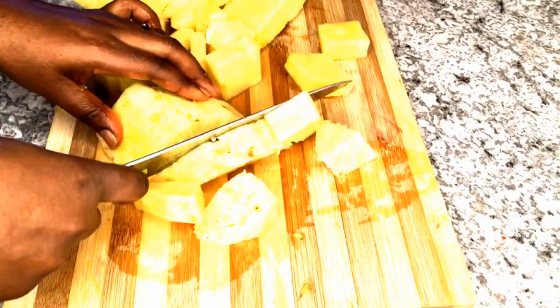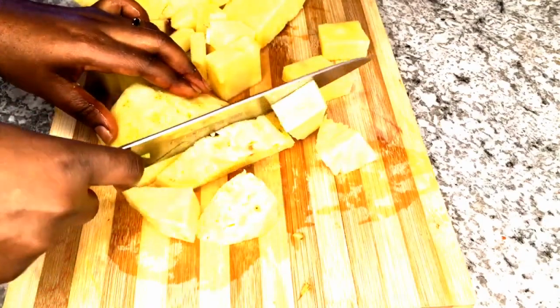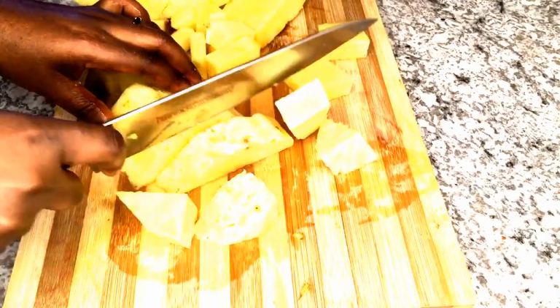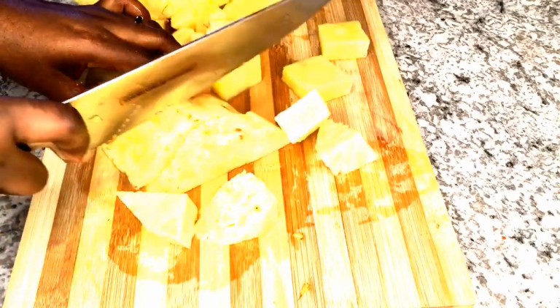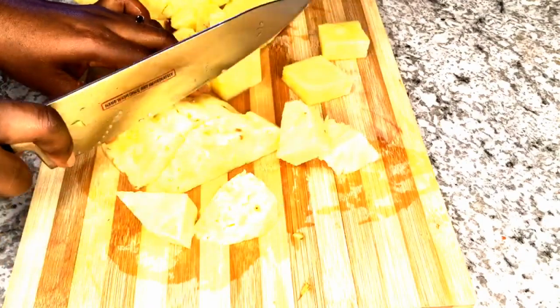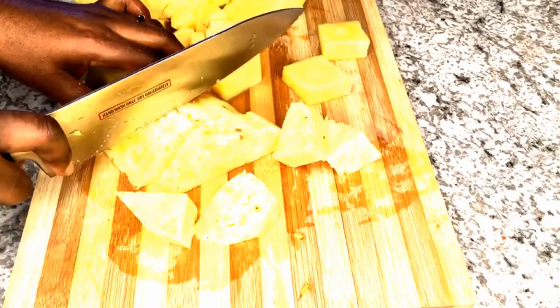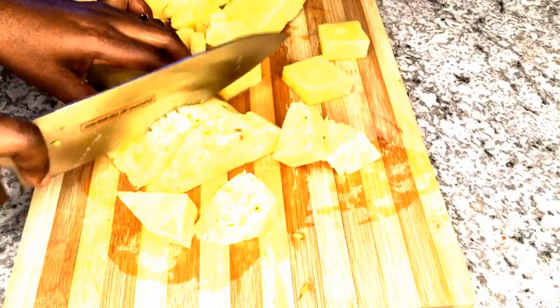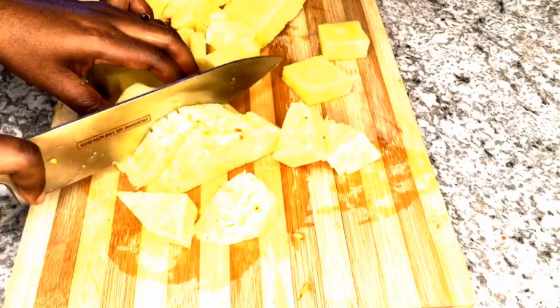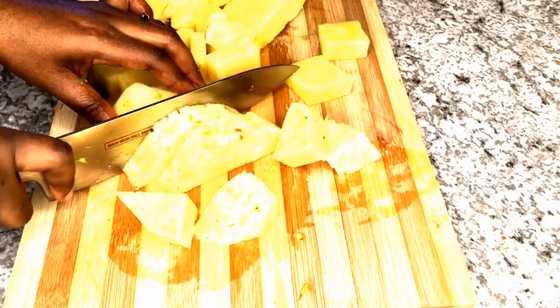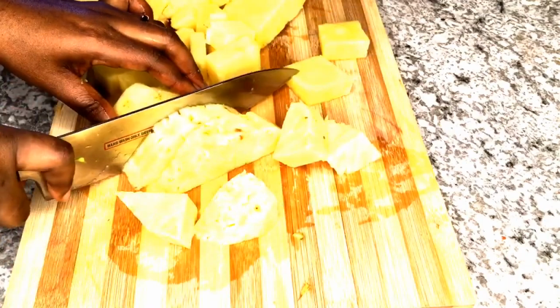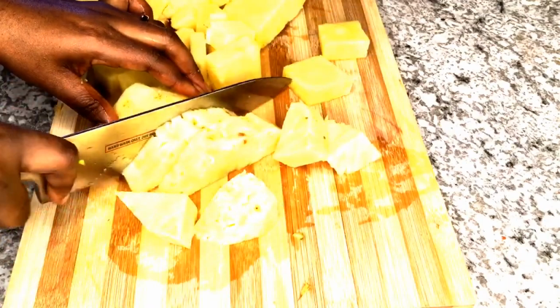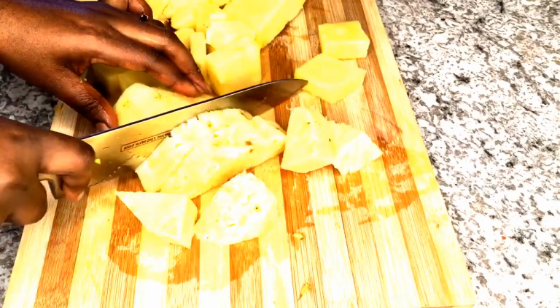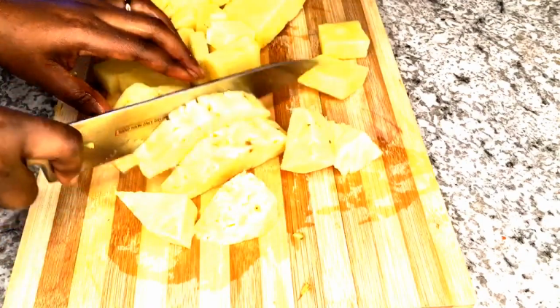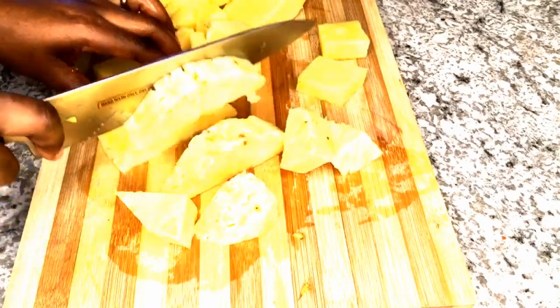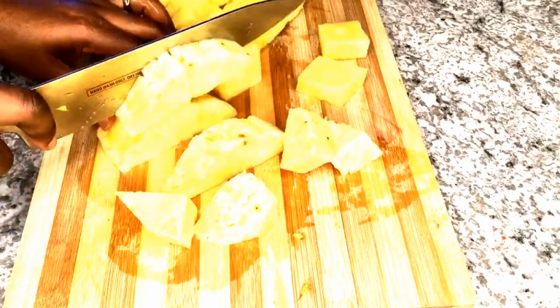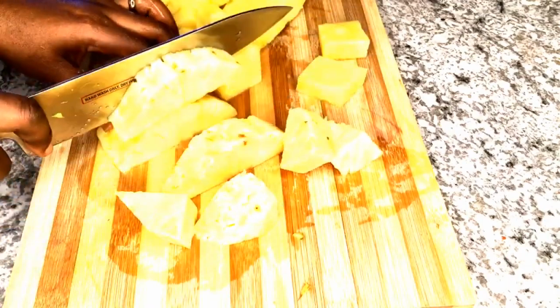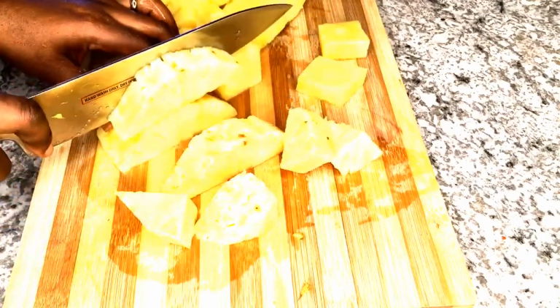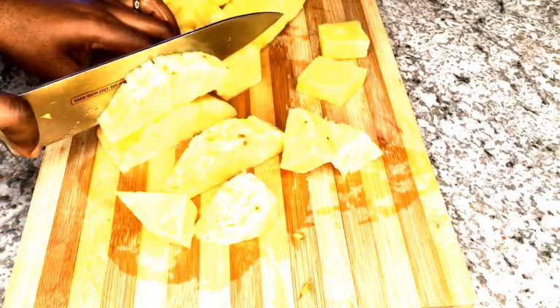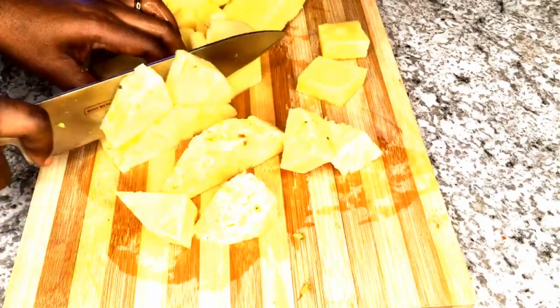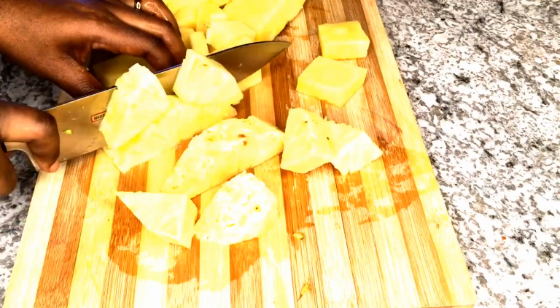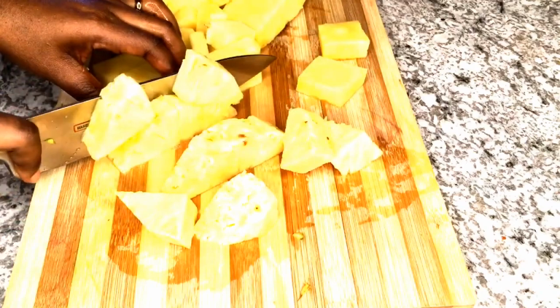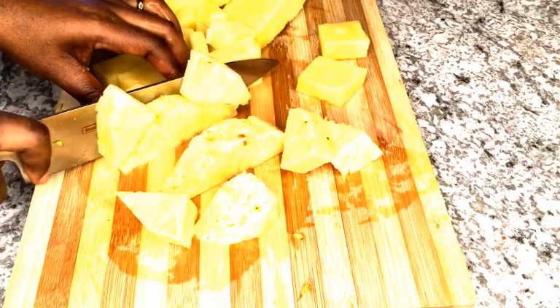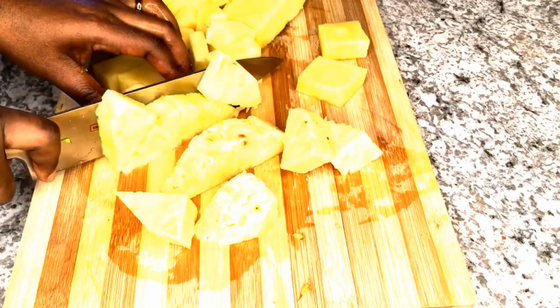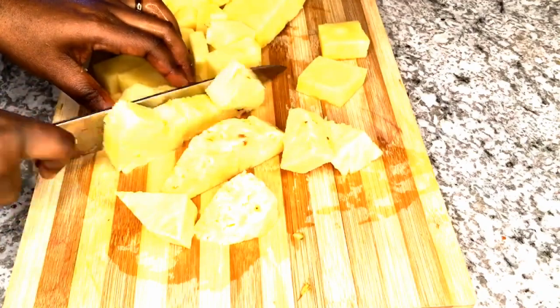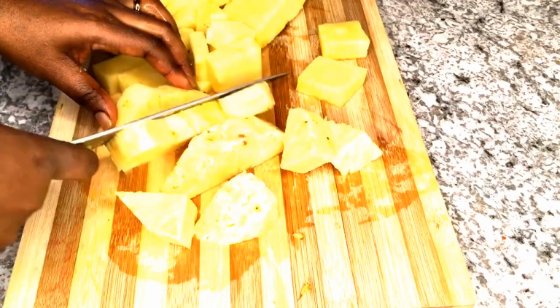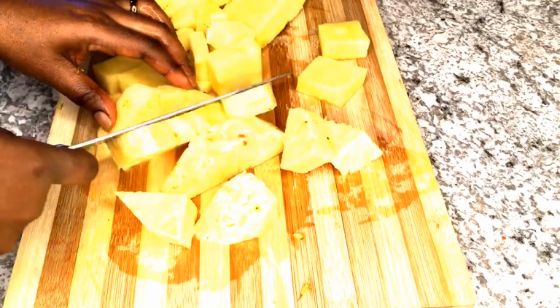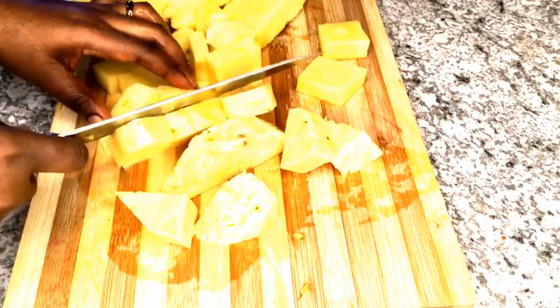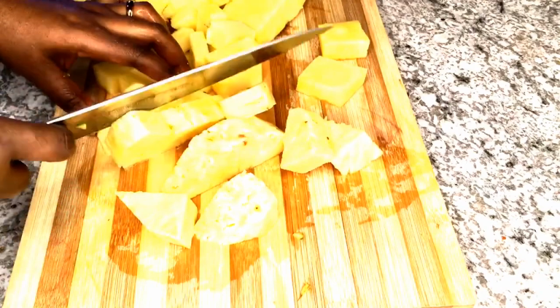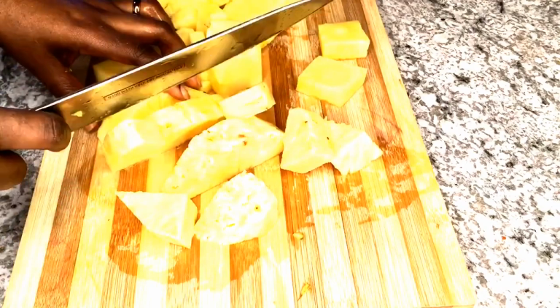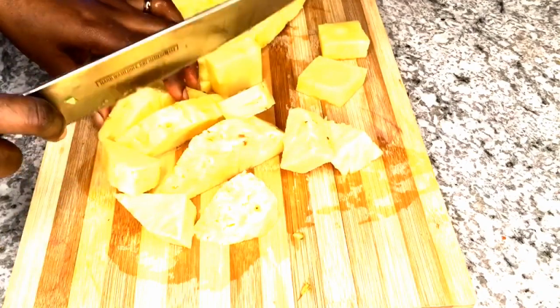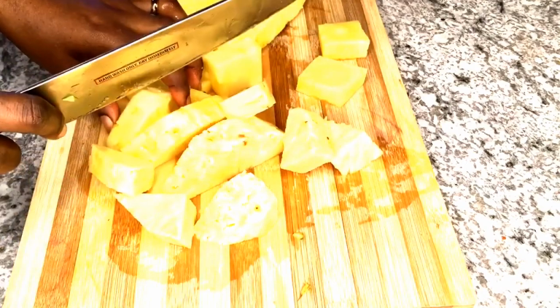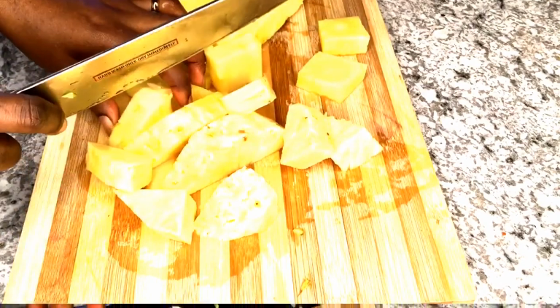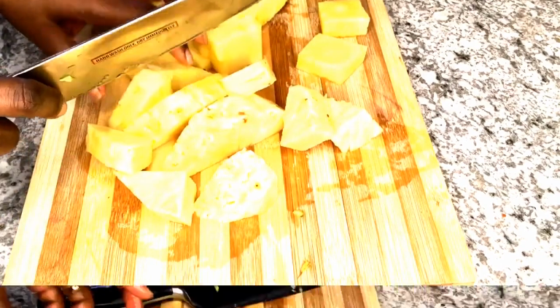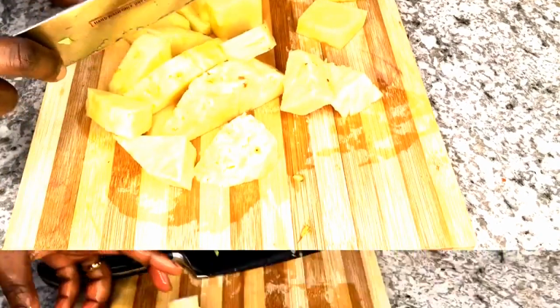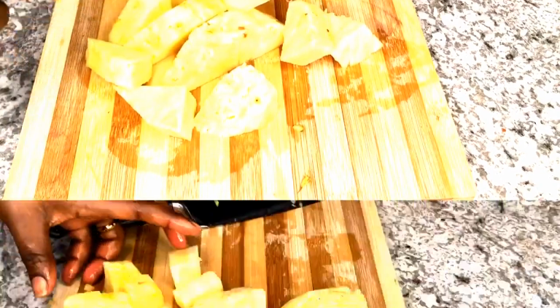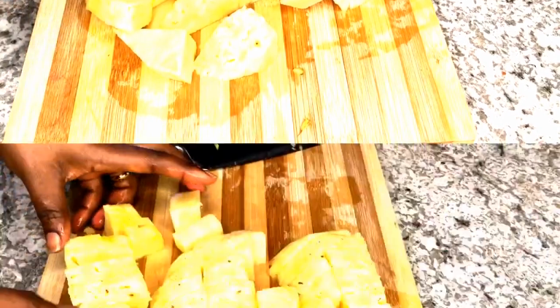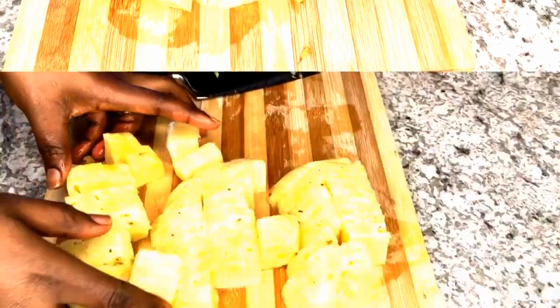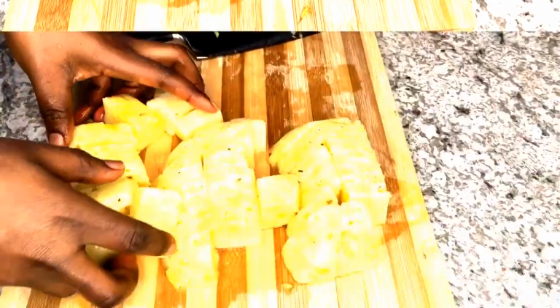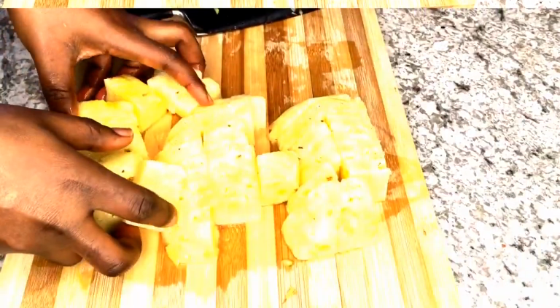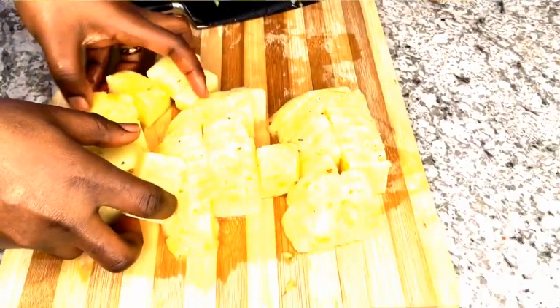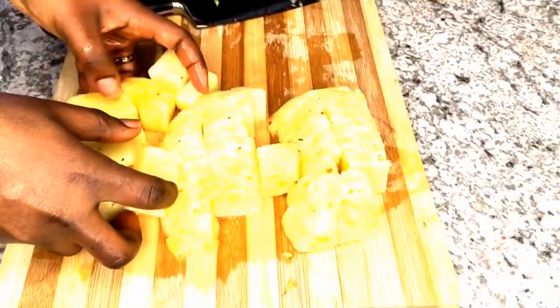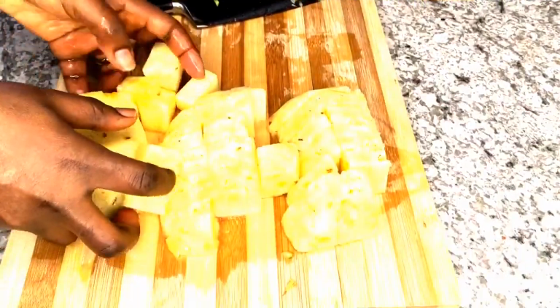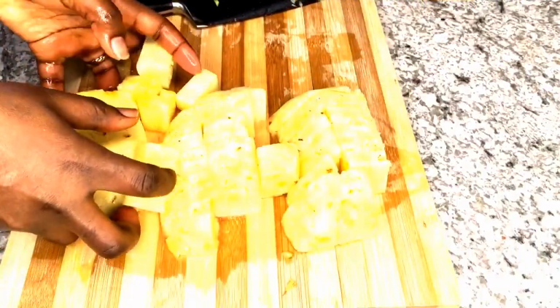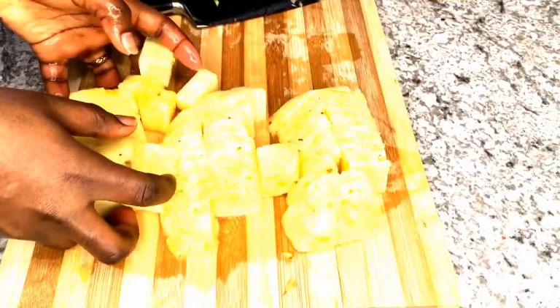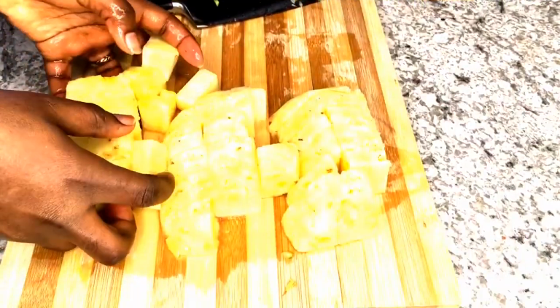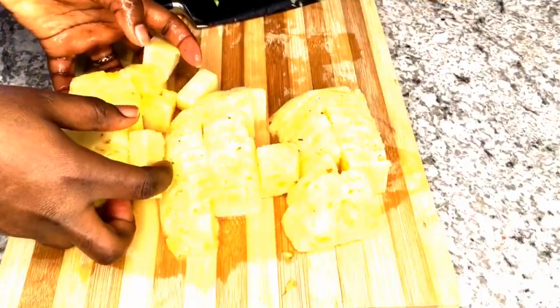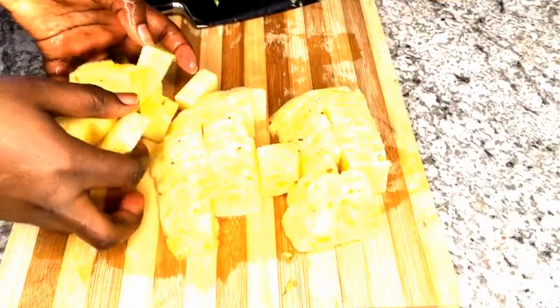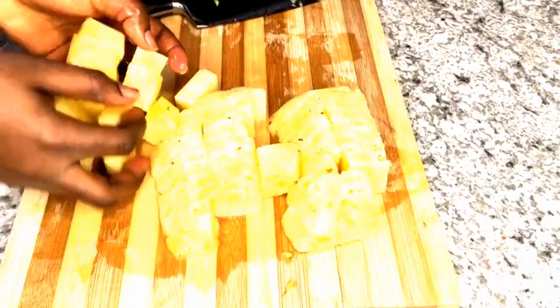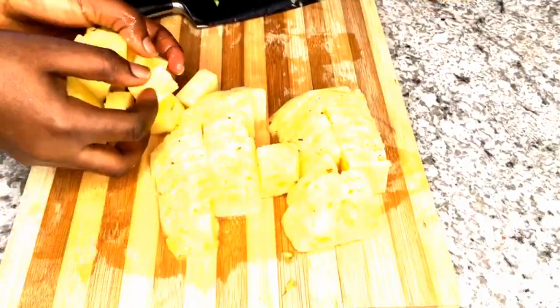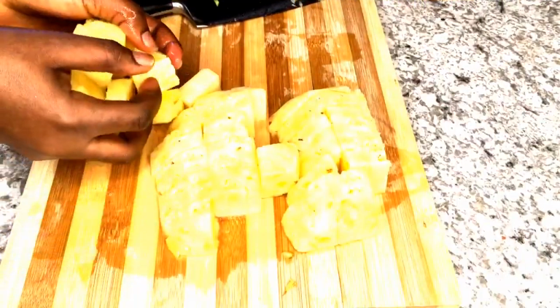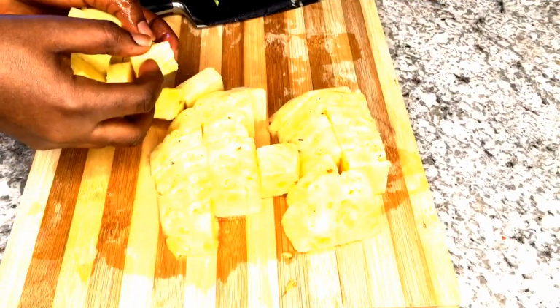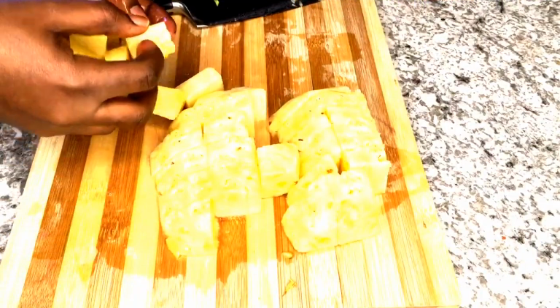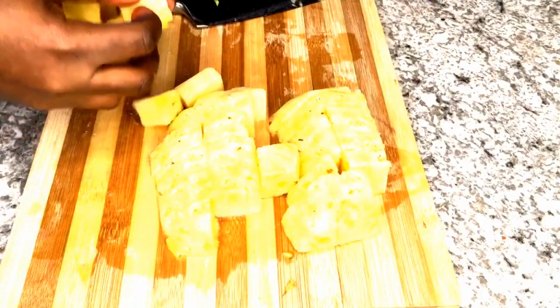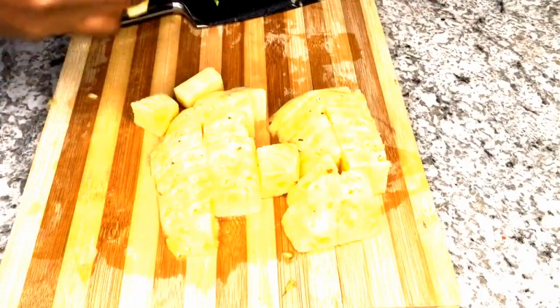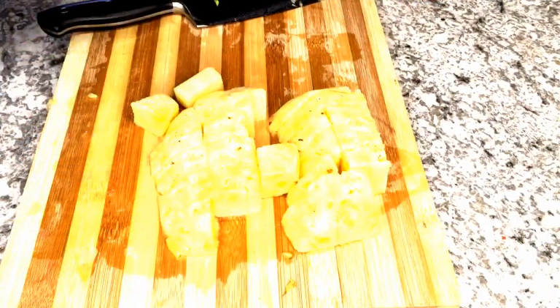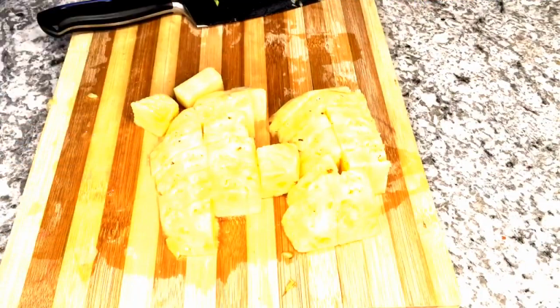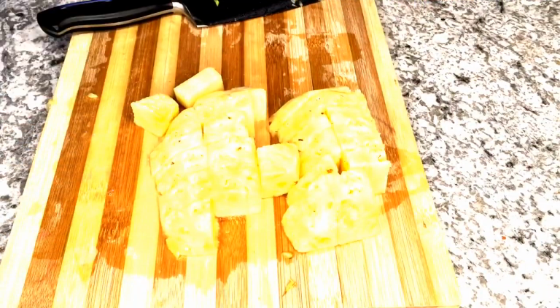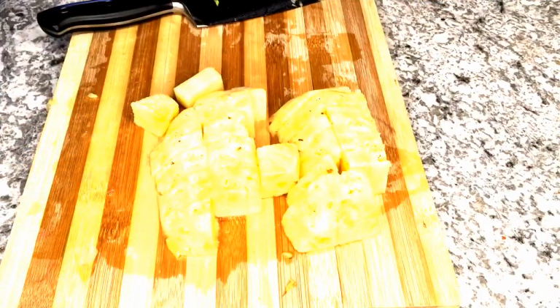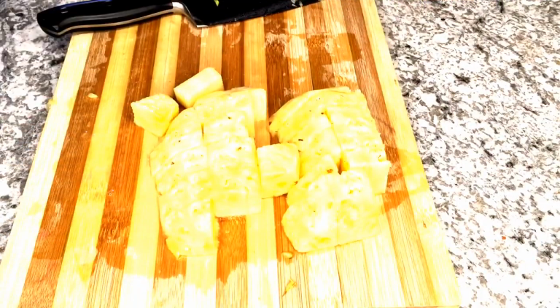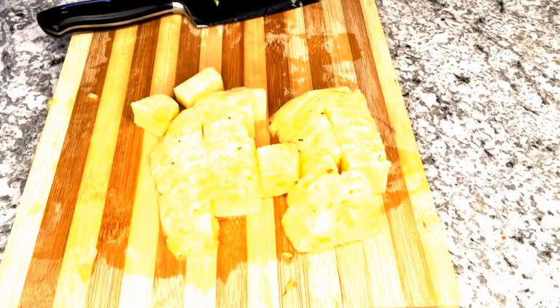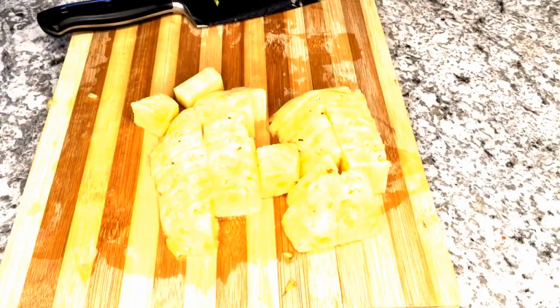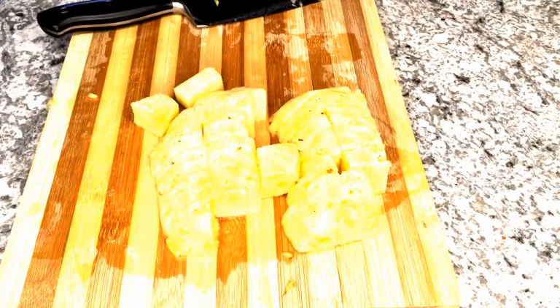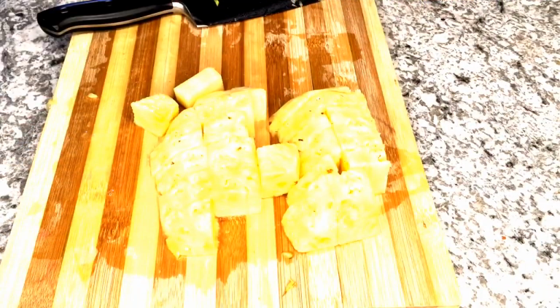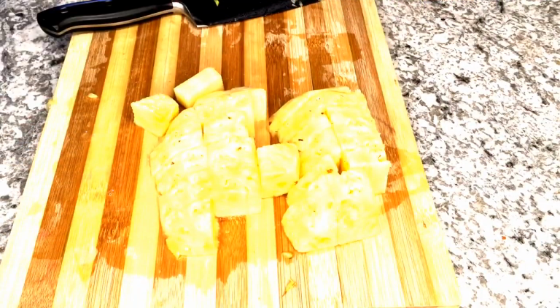Please comment down below and let me know what you do with your pineapple peels — I would like to know.